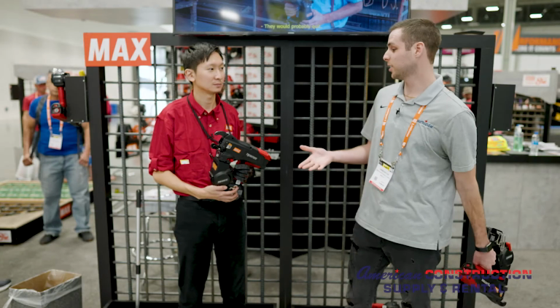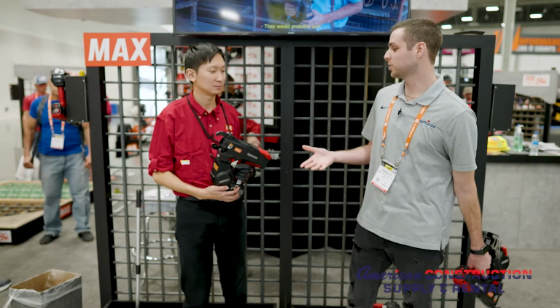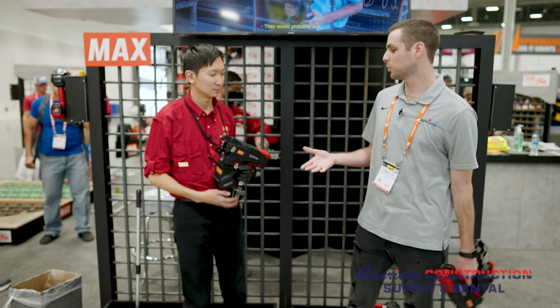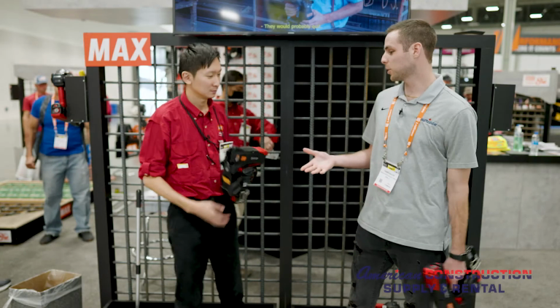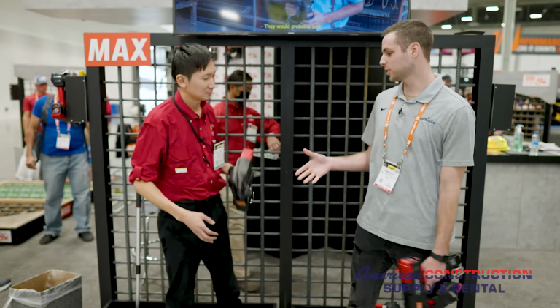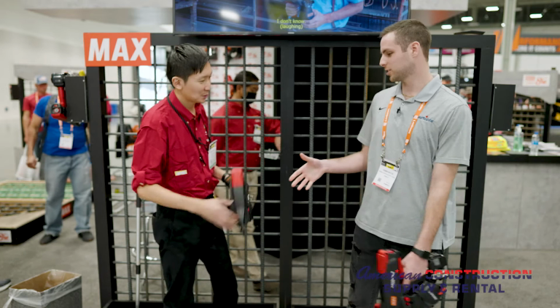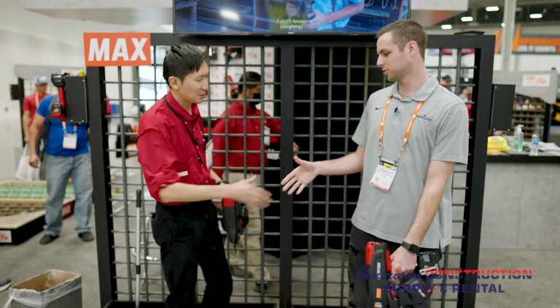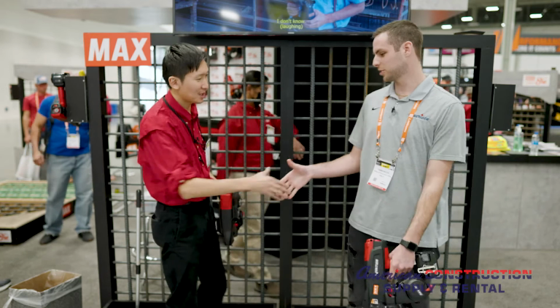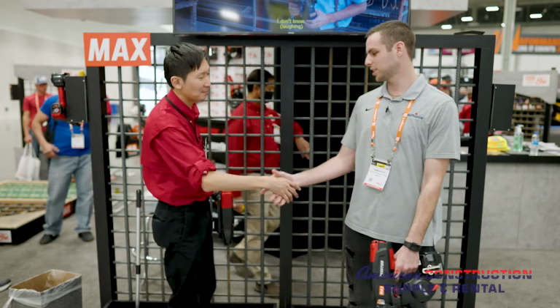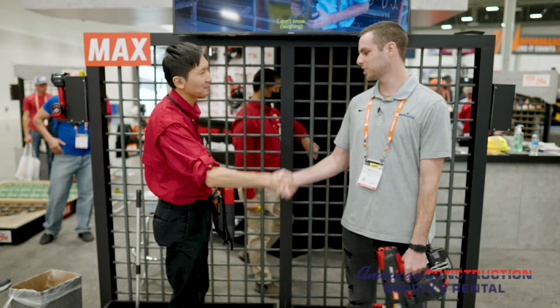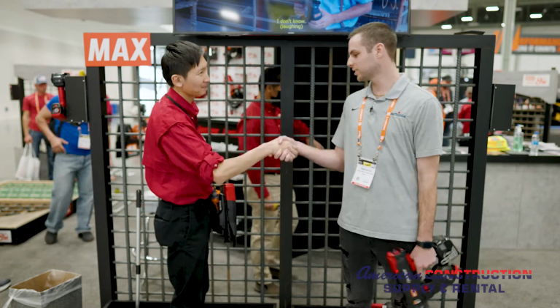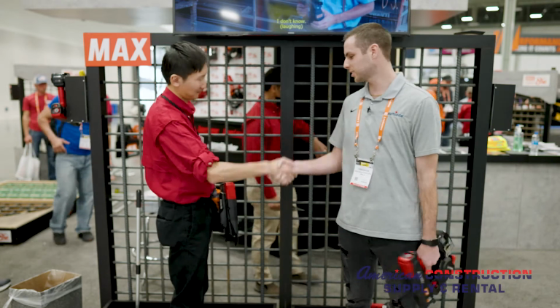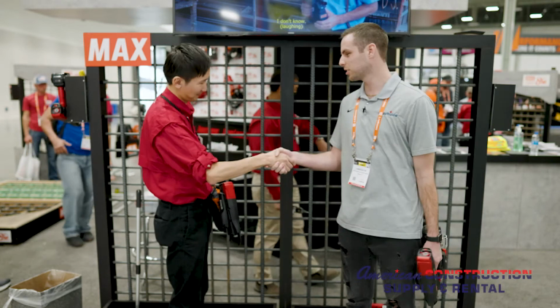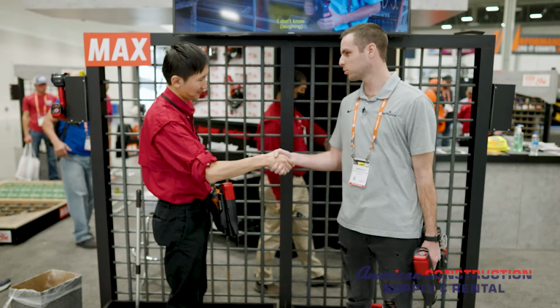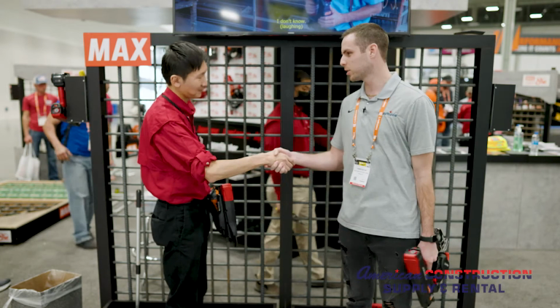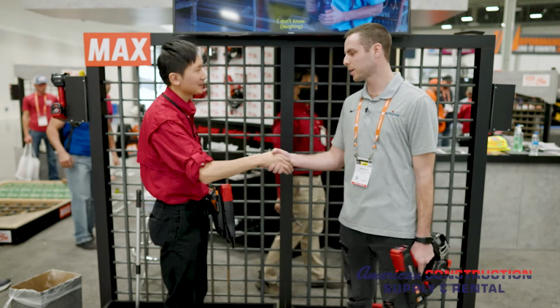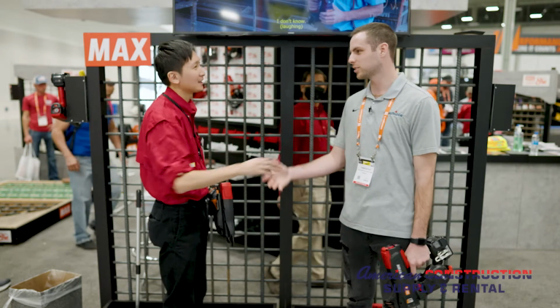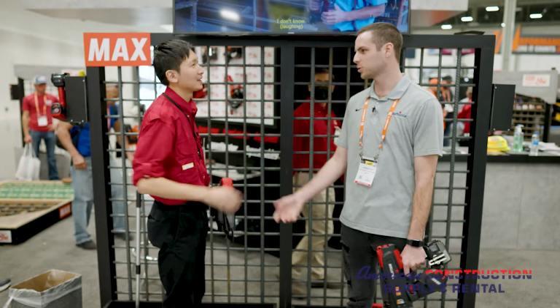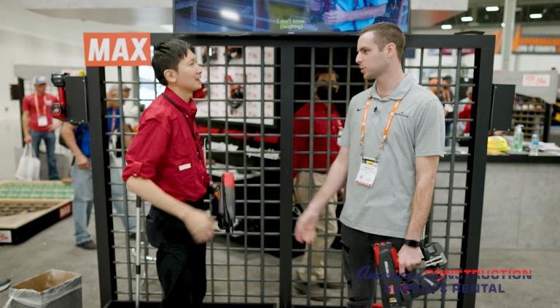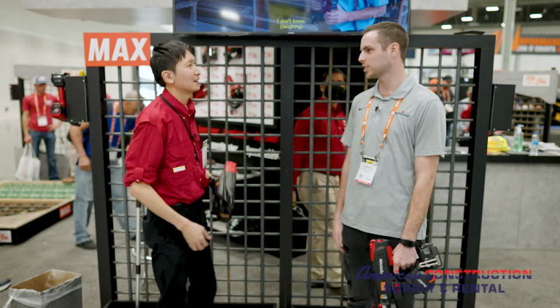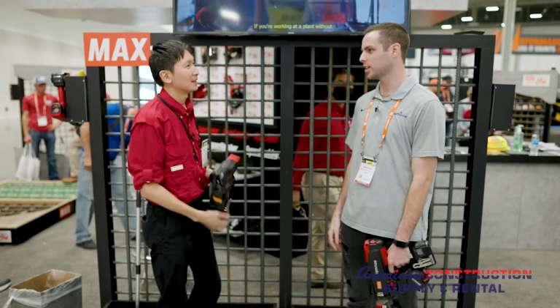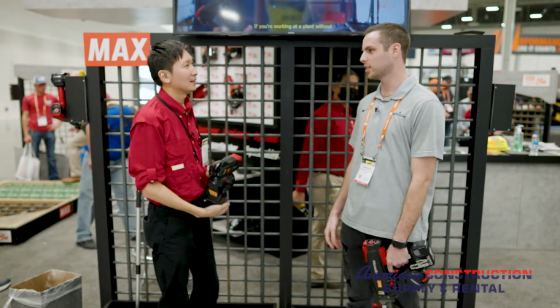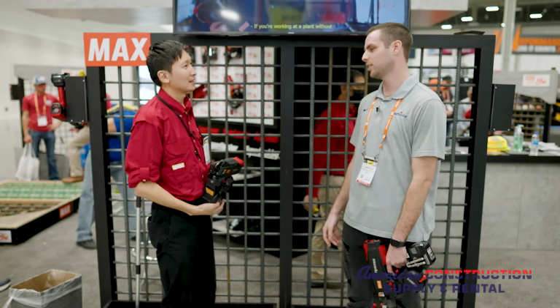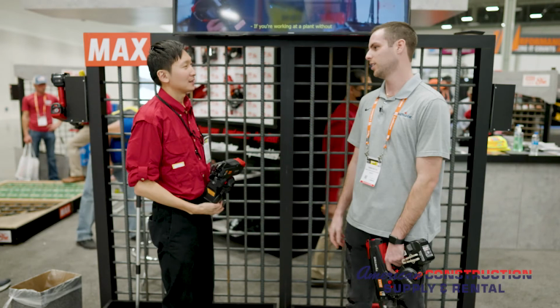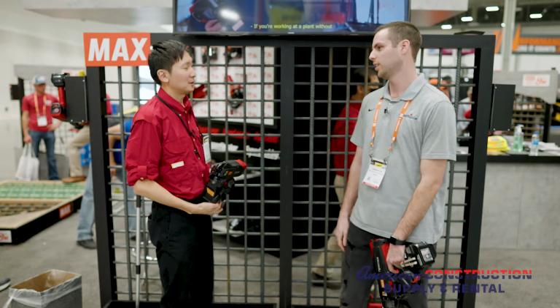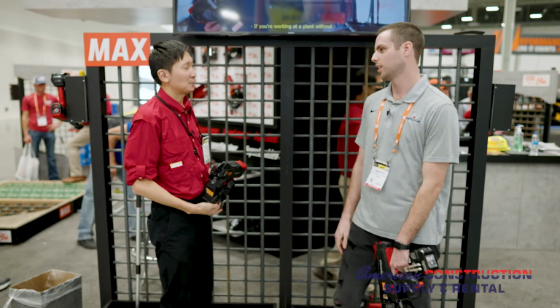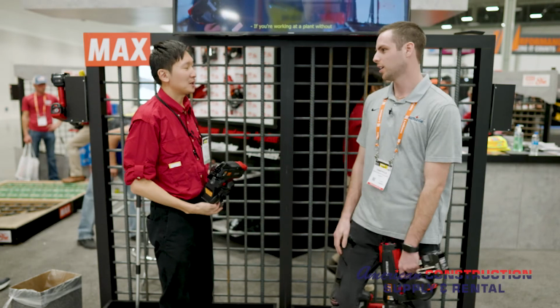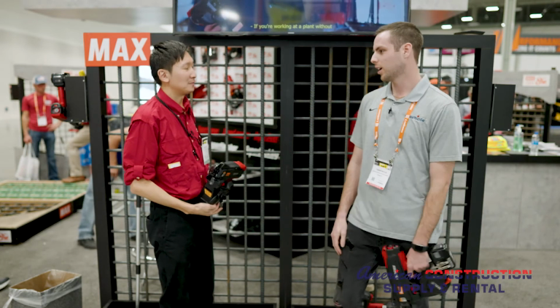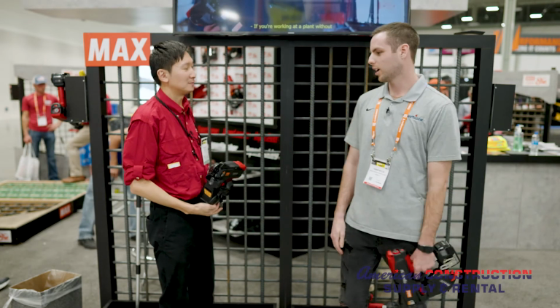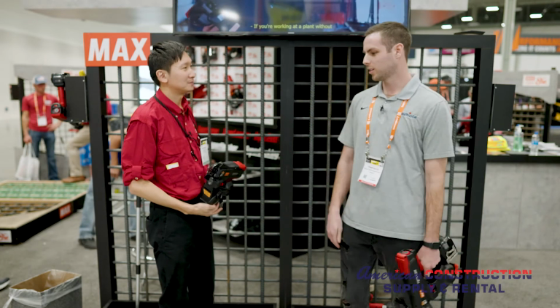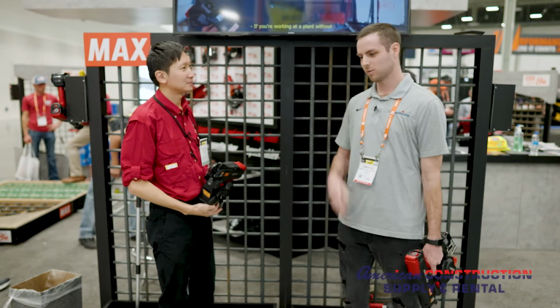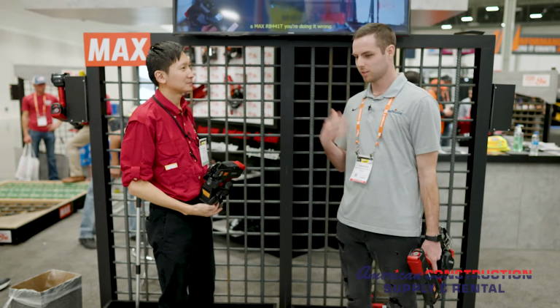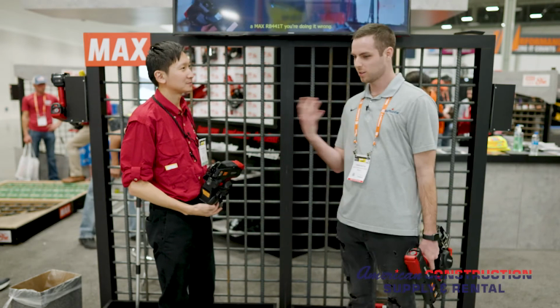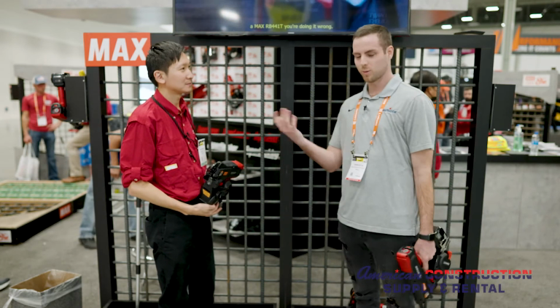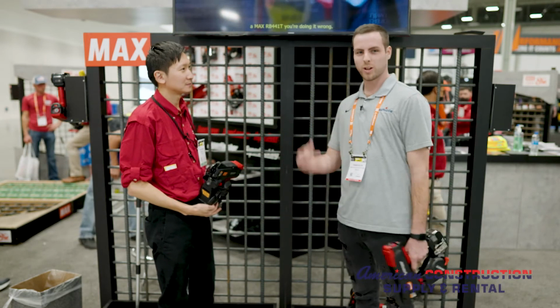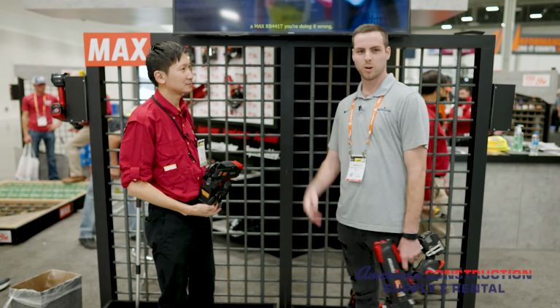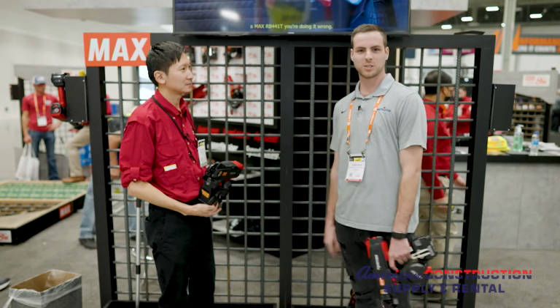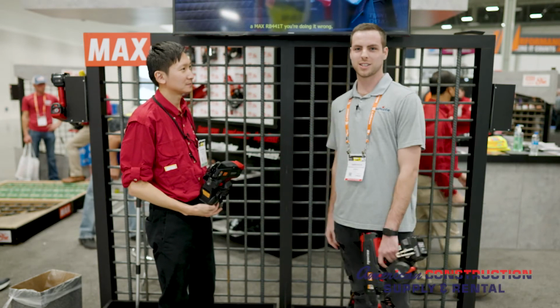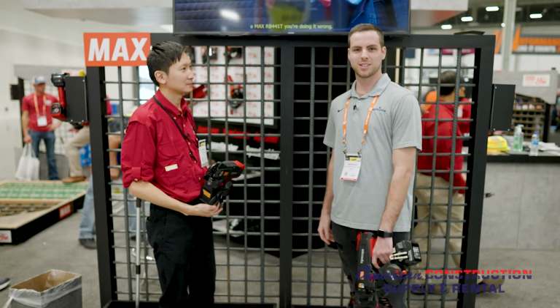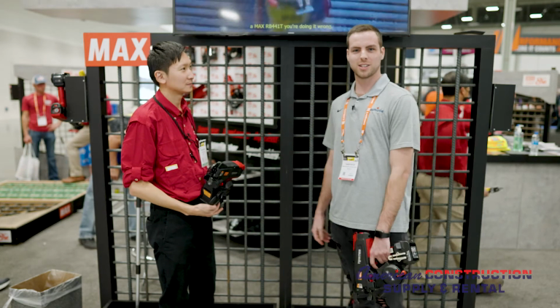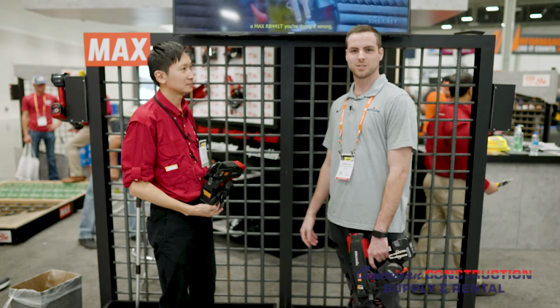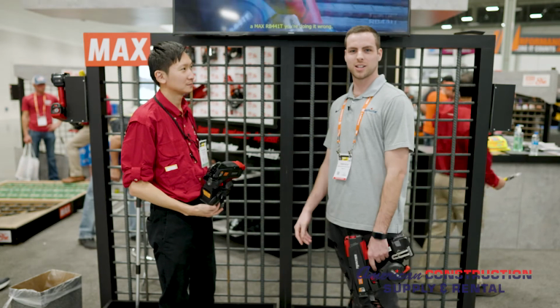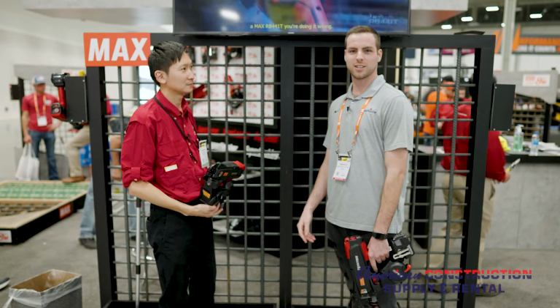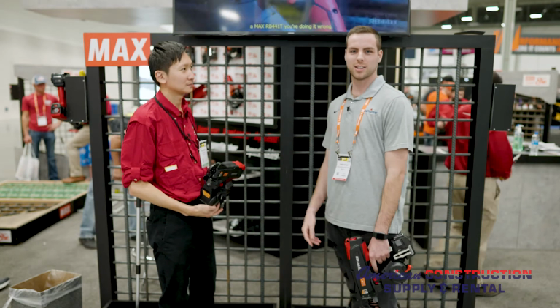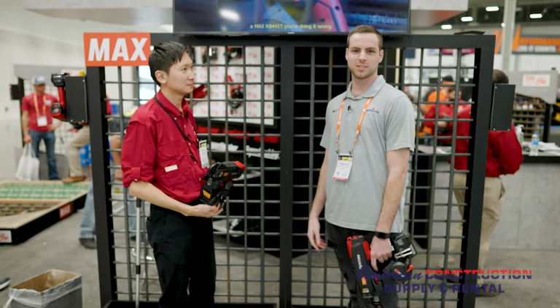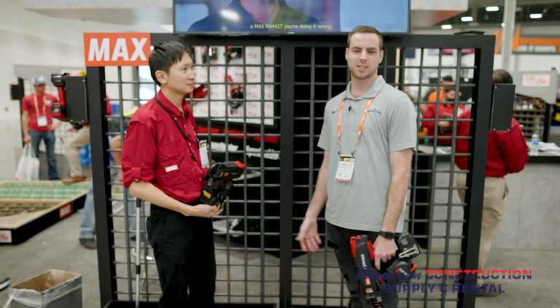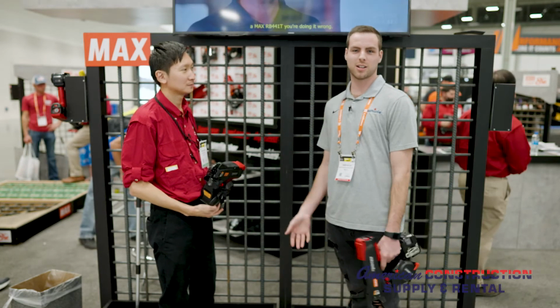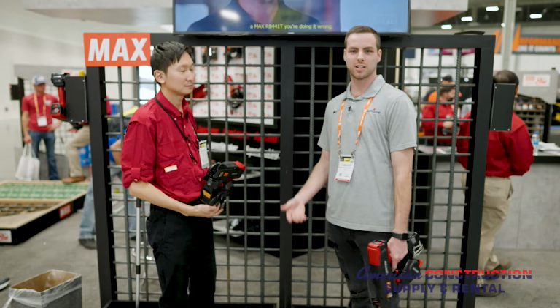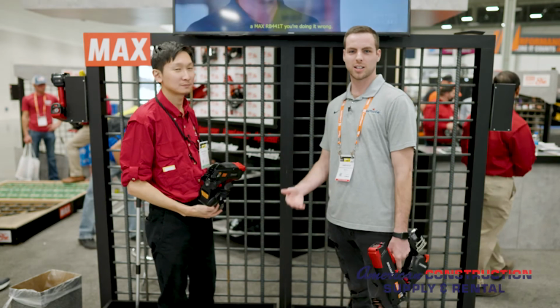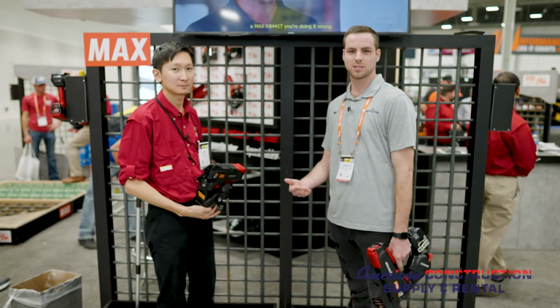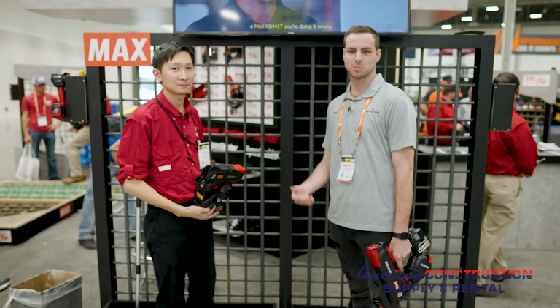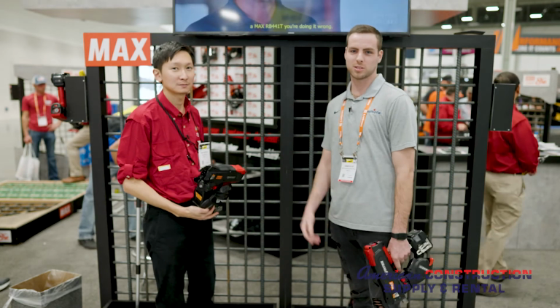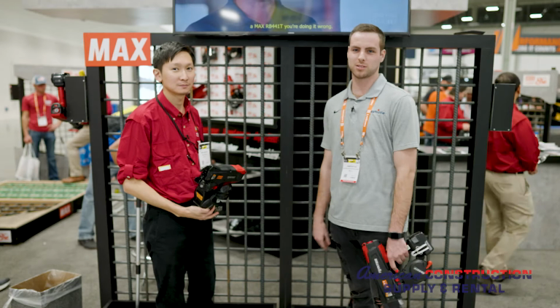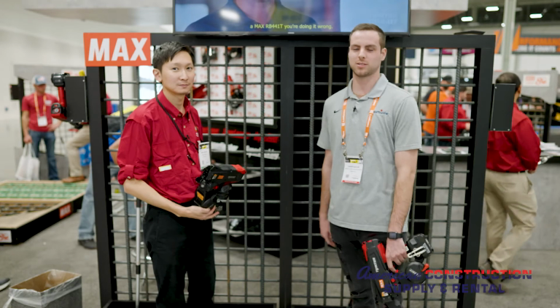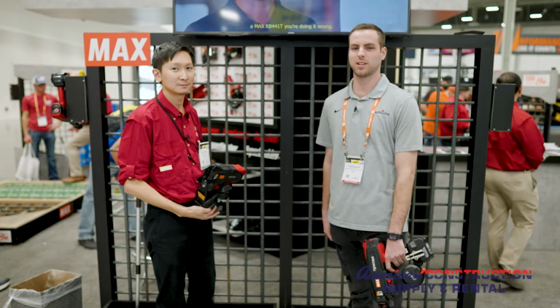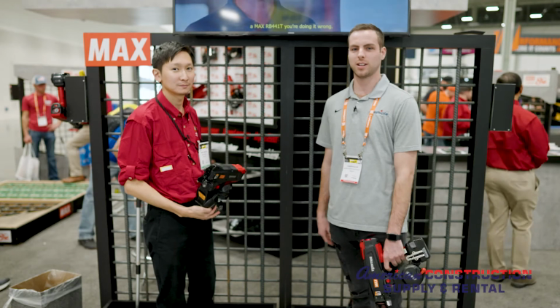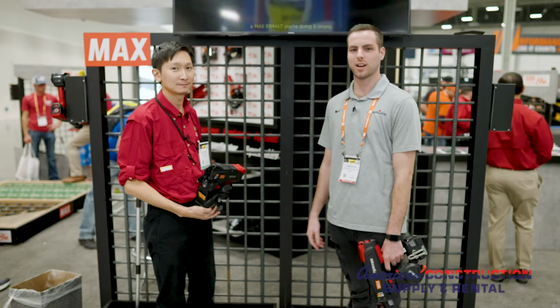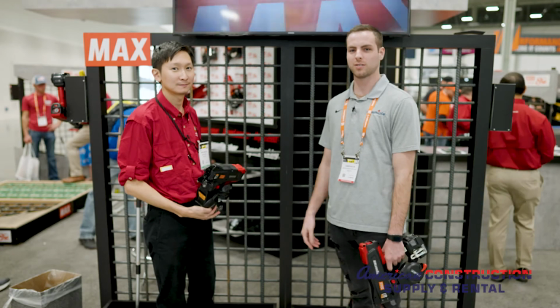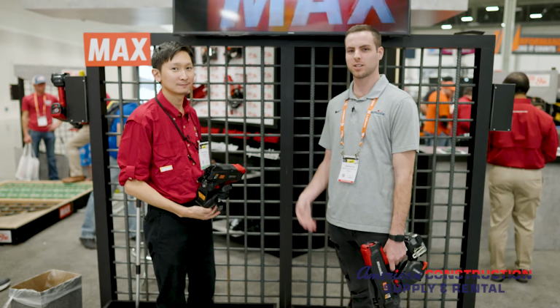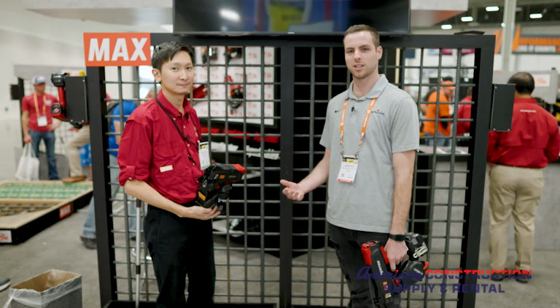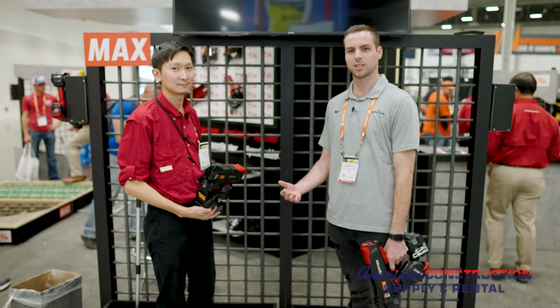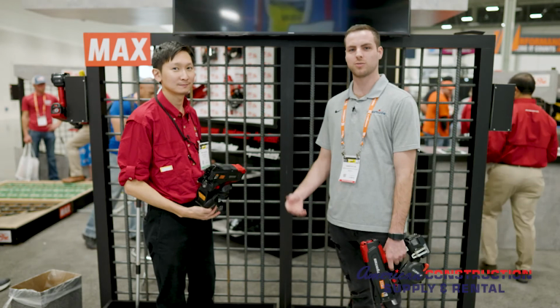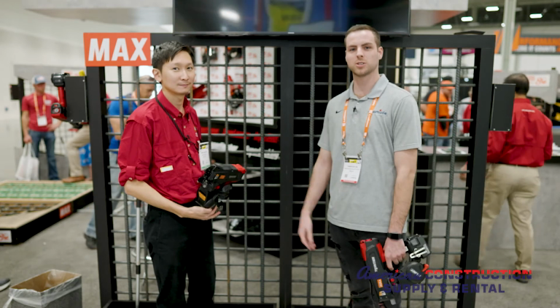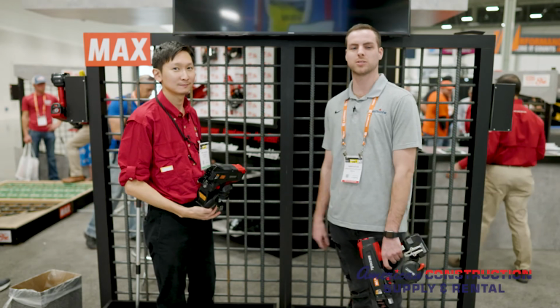Thank you so much for teaching us a little bit about the twin tire. No problem. We hope to continue selling these to all our customers and have good luck in the future.